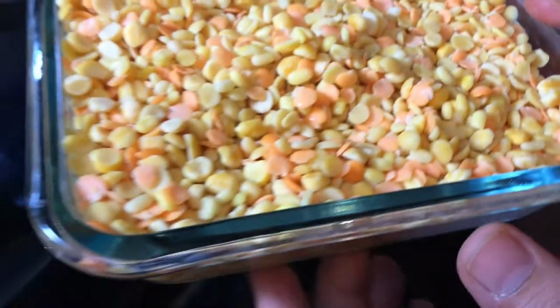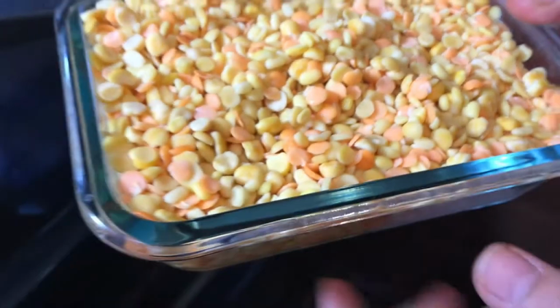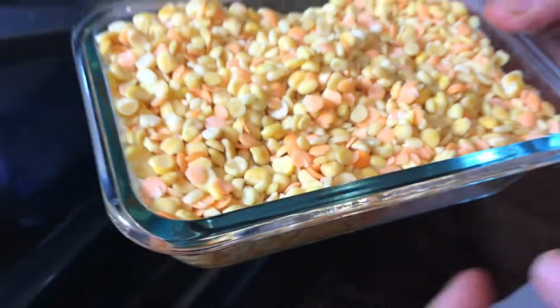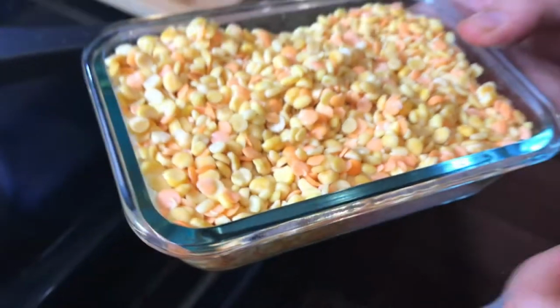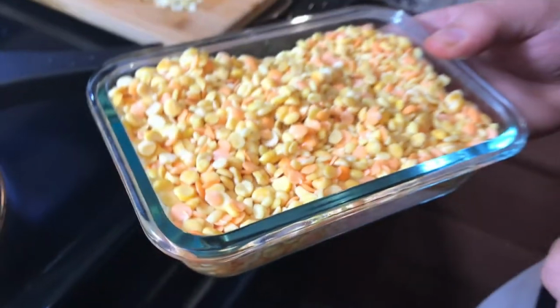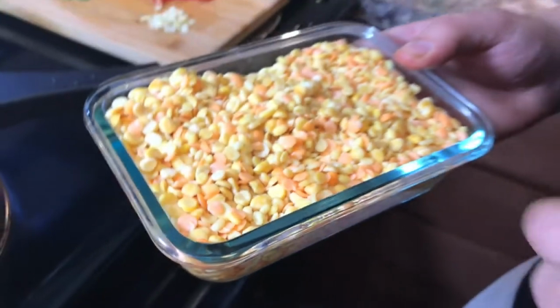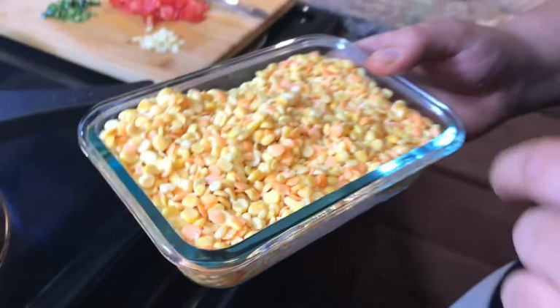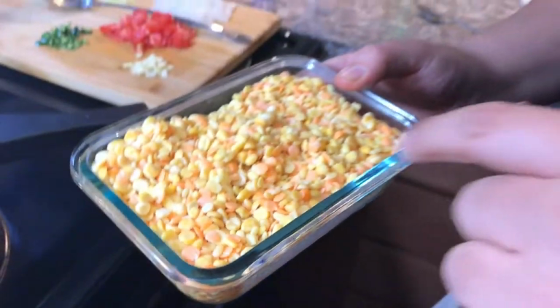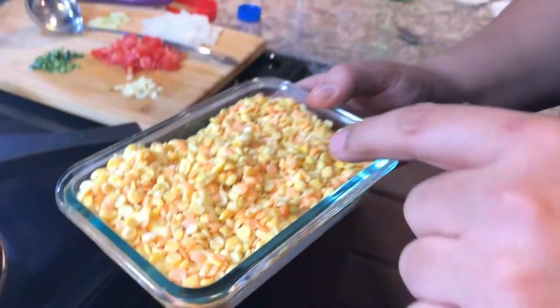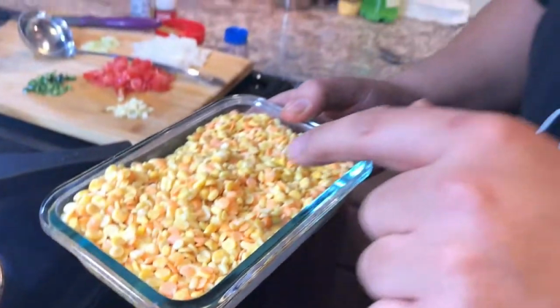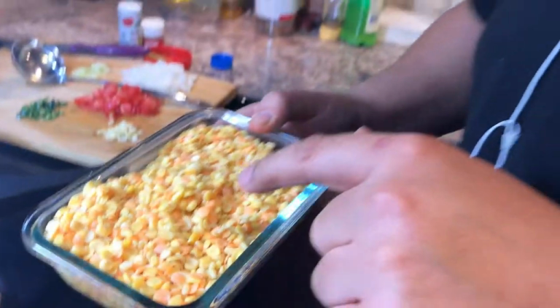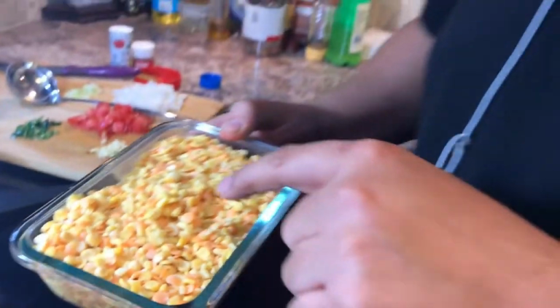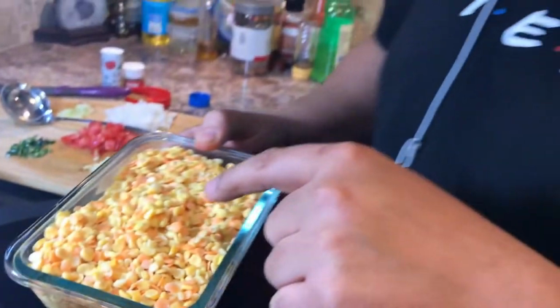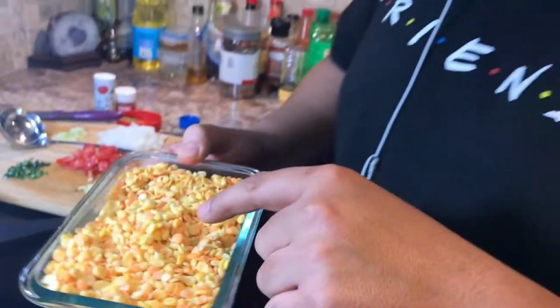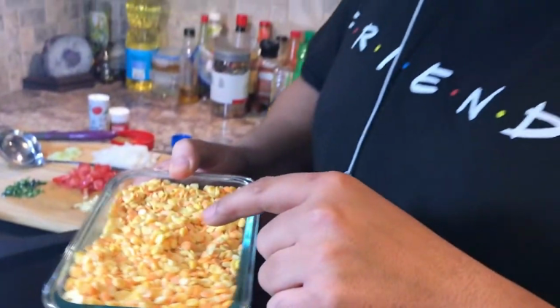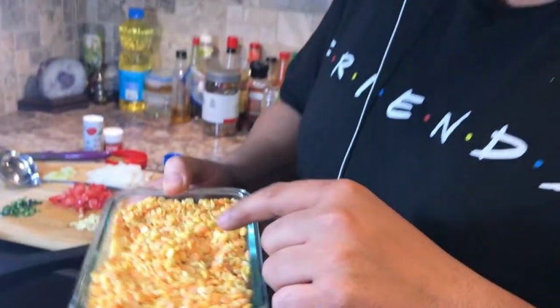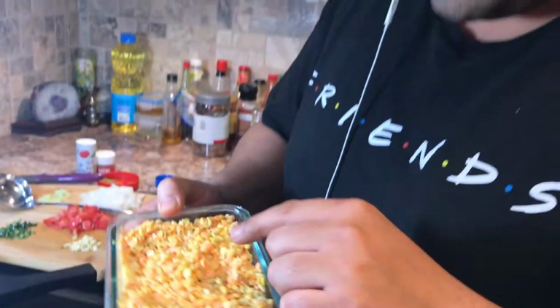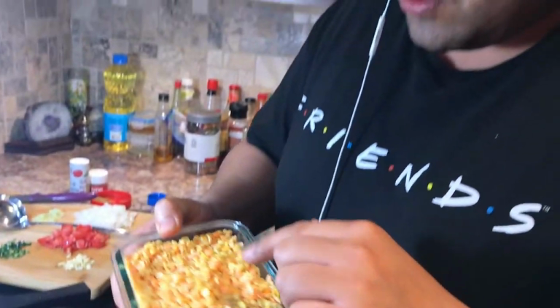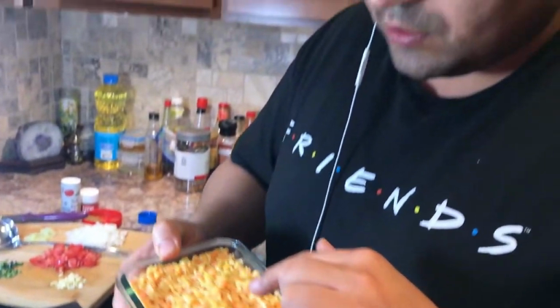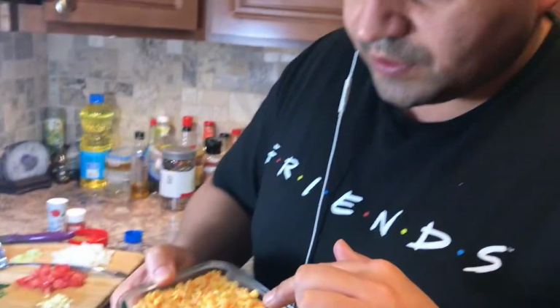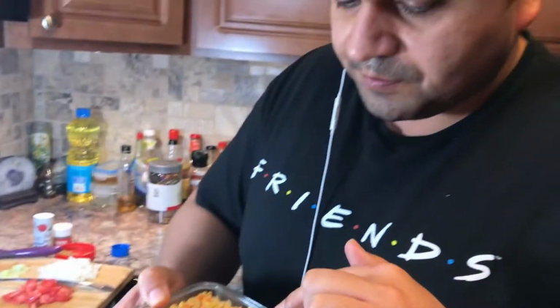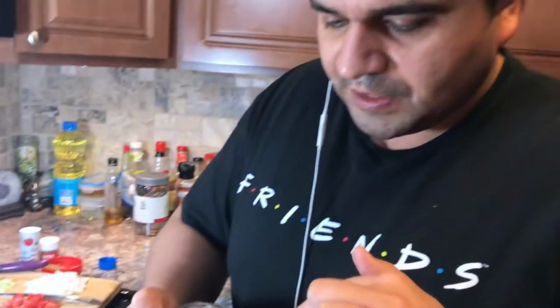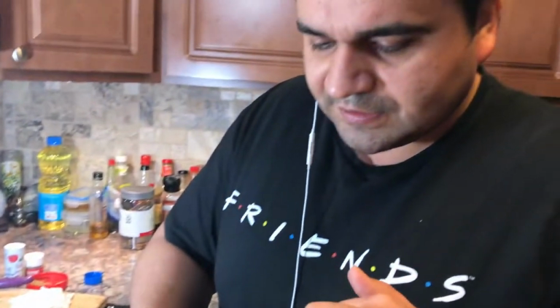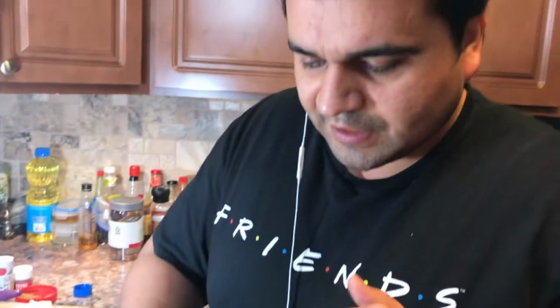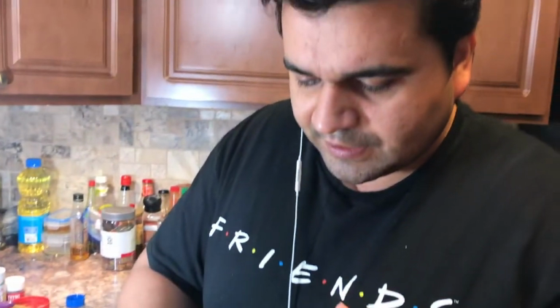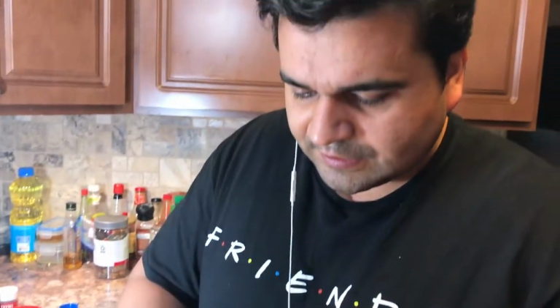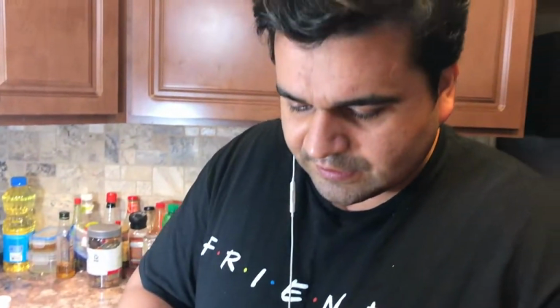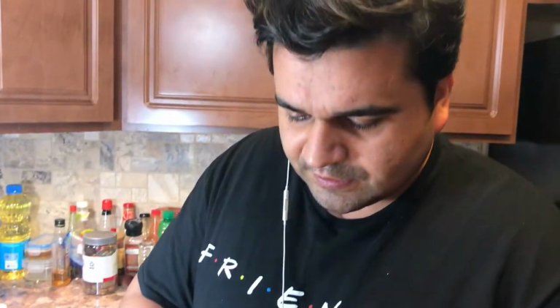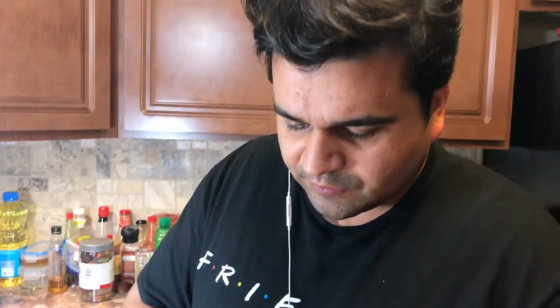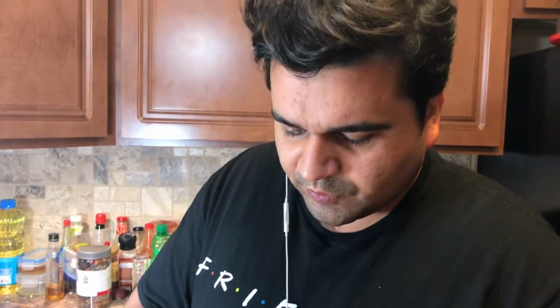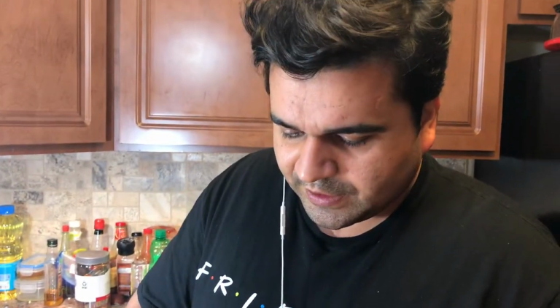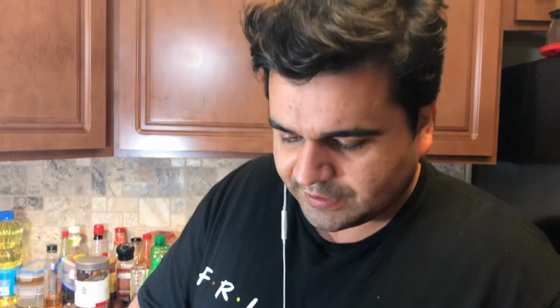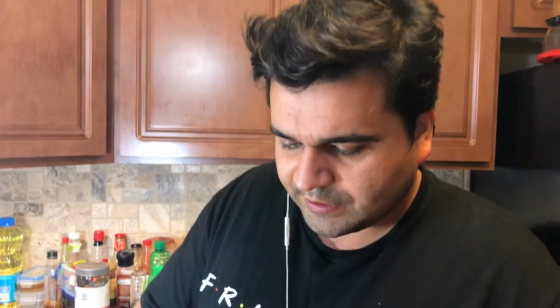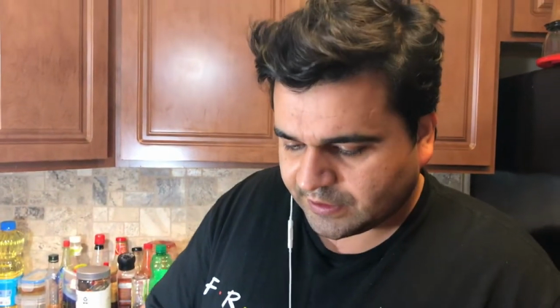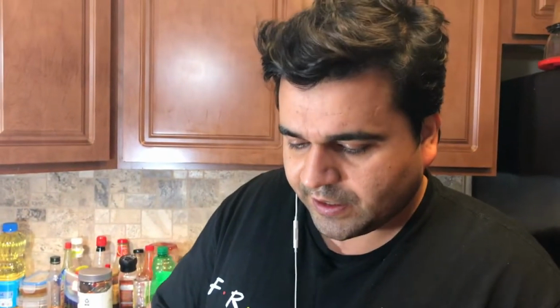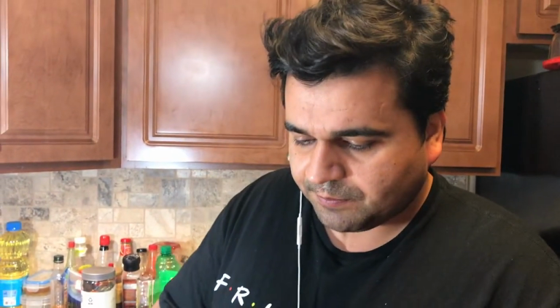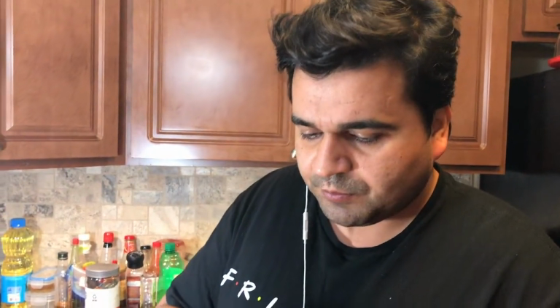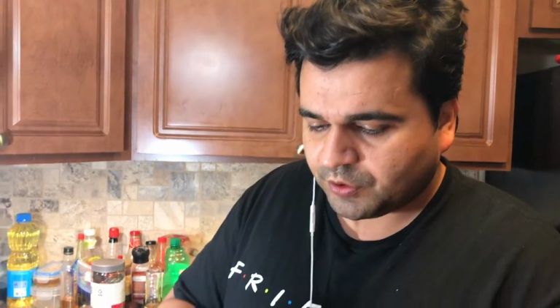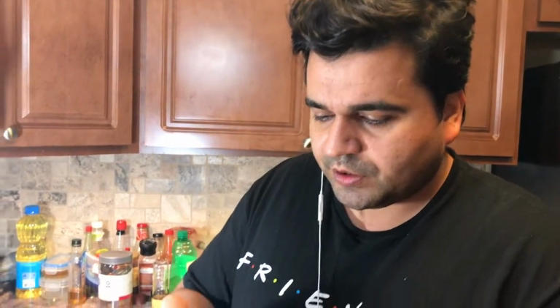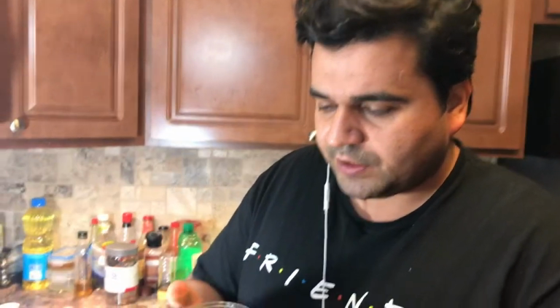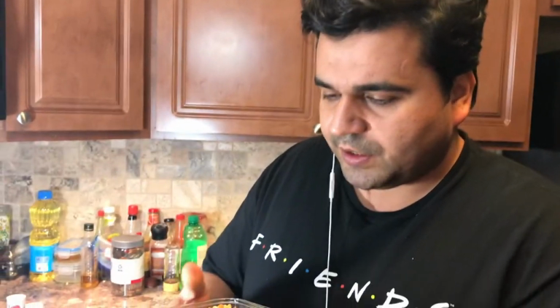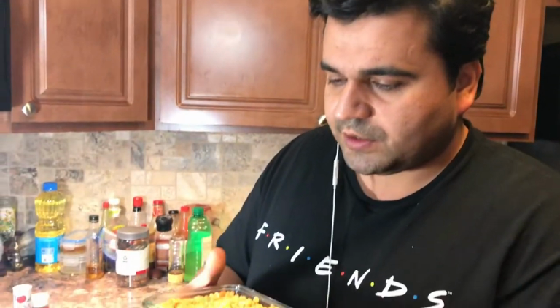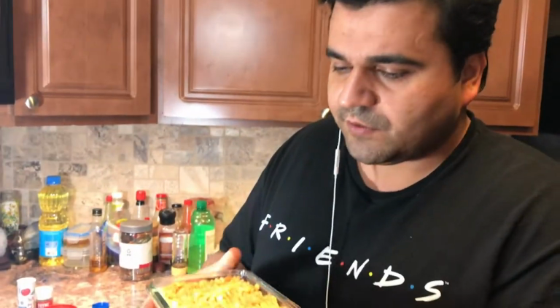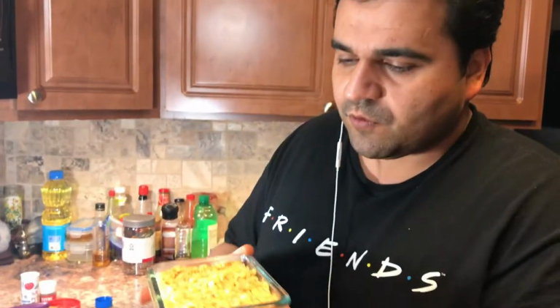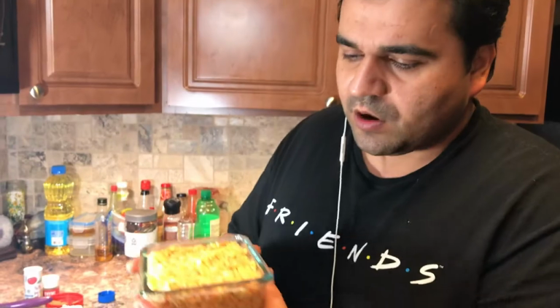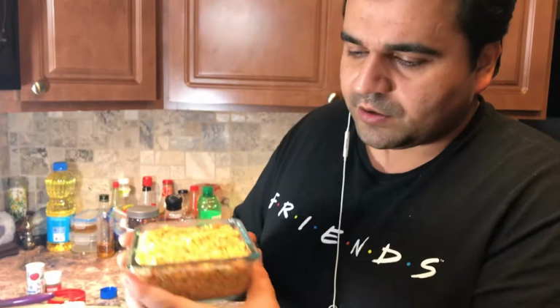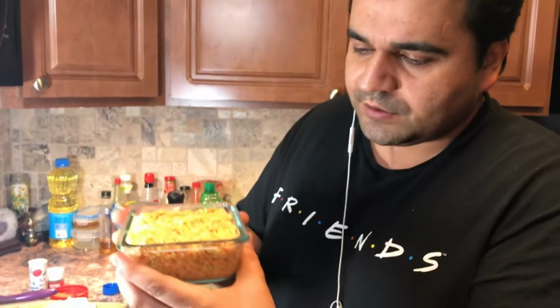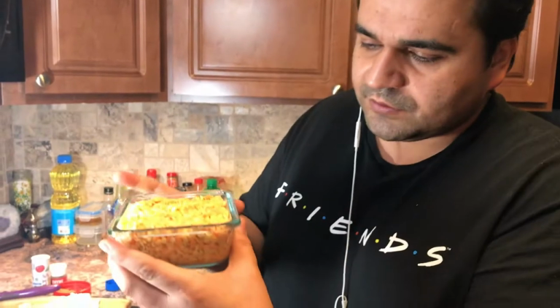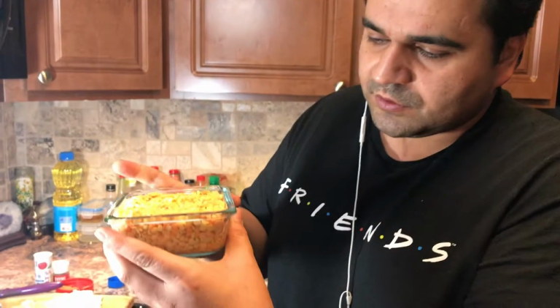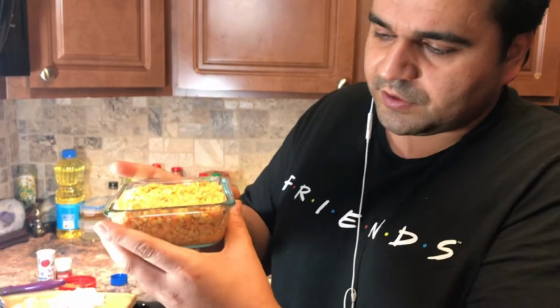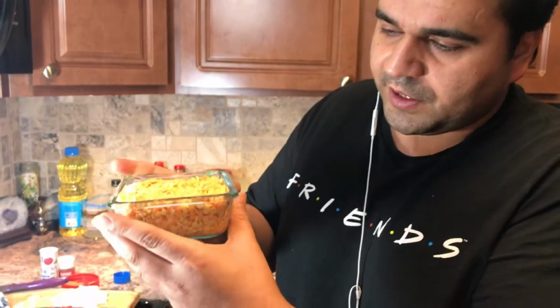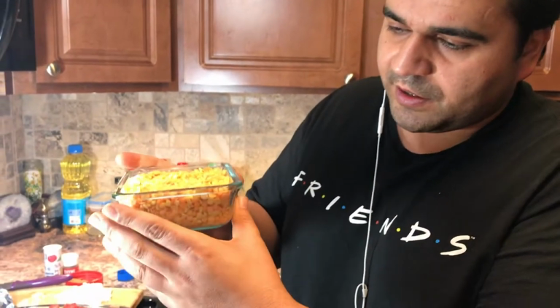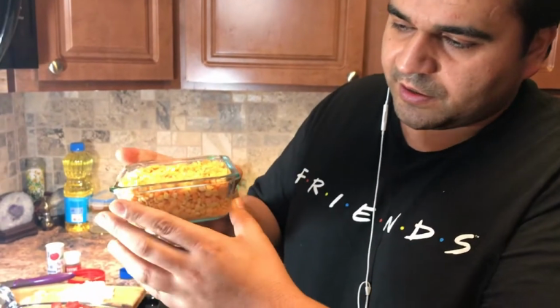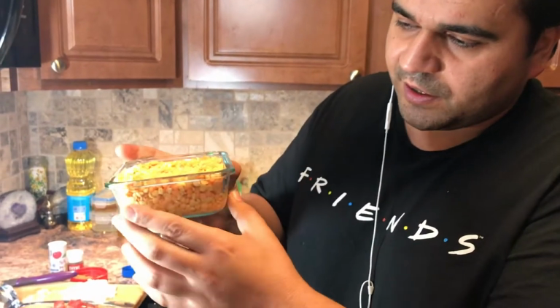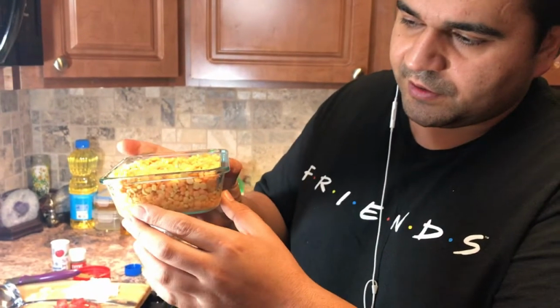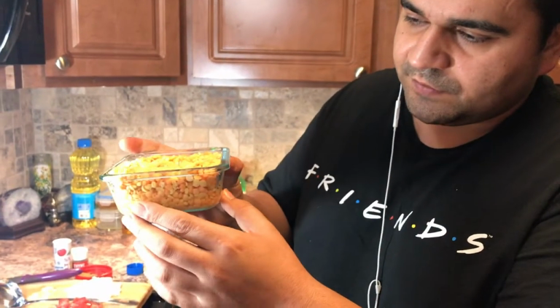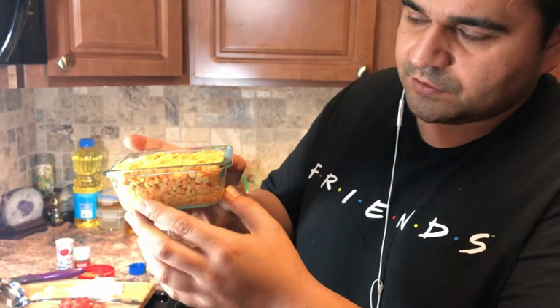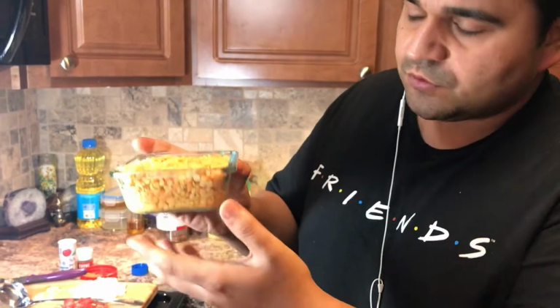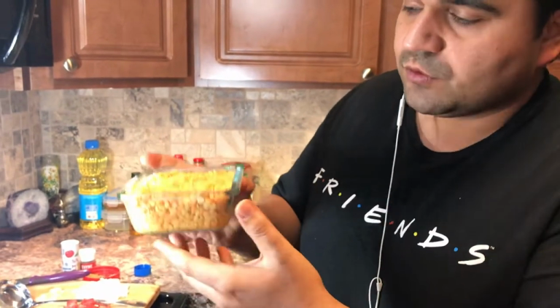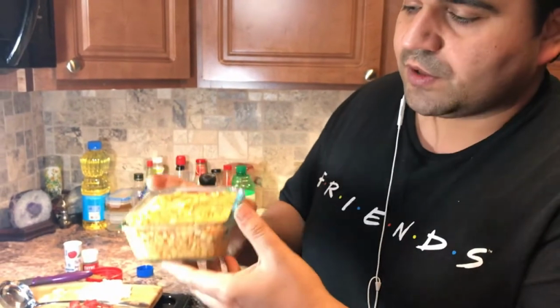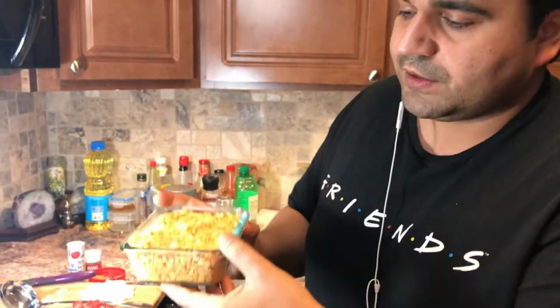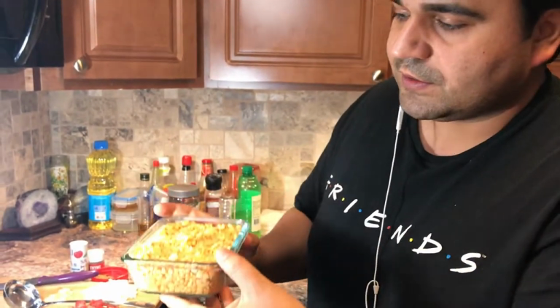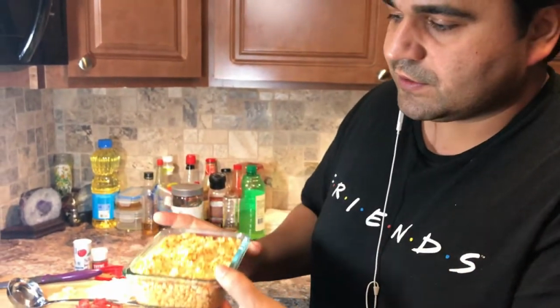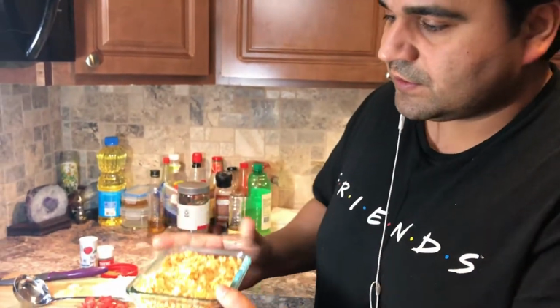I have here all the mixed lentils. I put them in water so they are kind of soaked lentils.